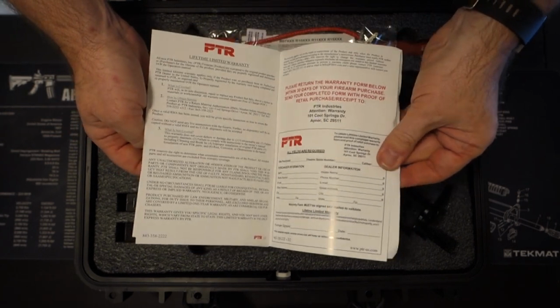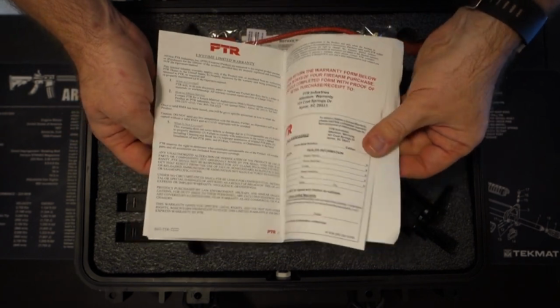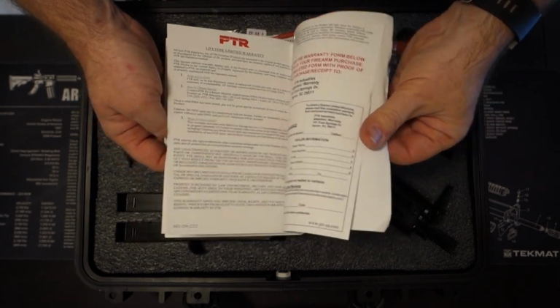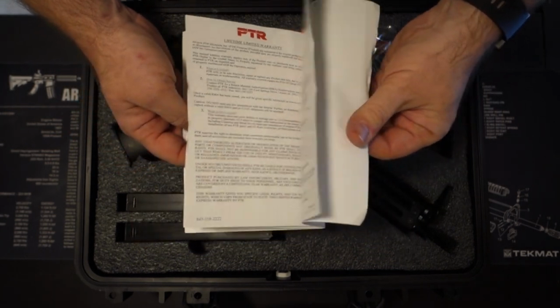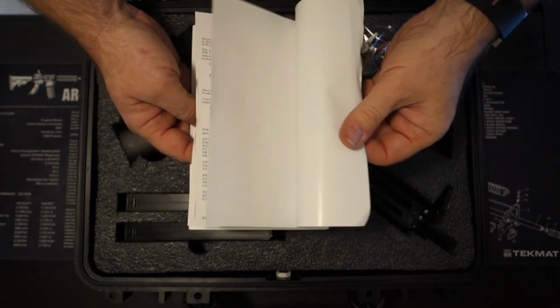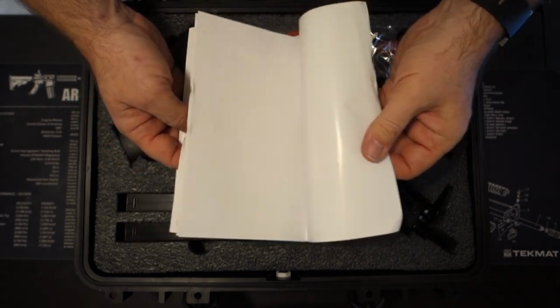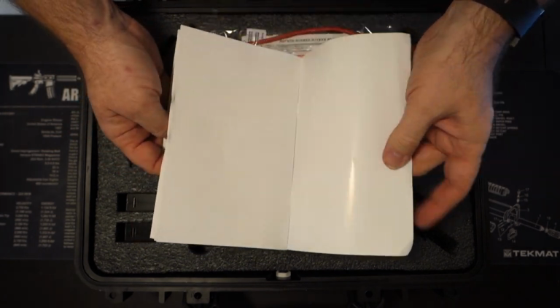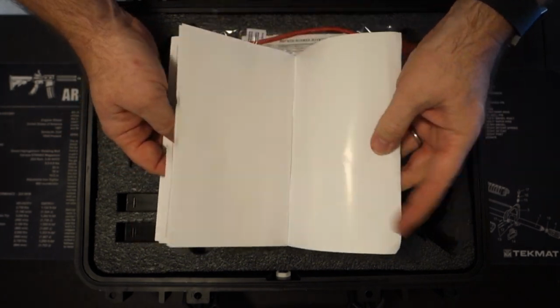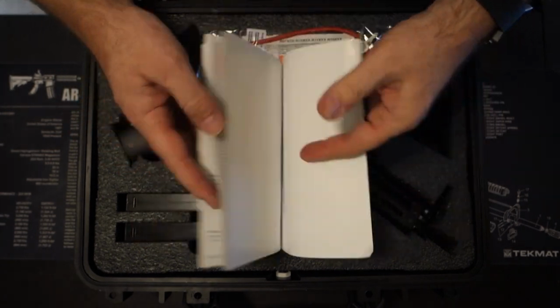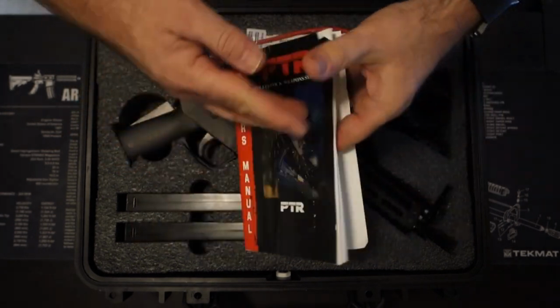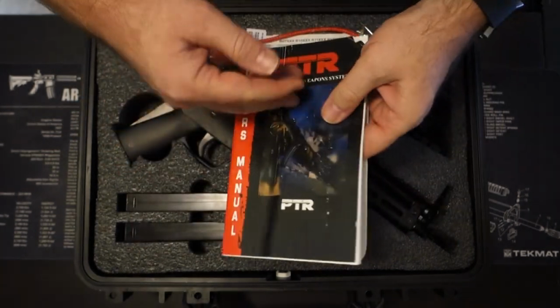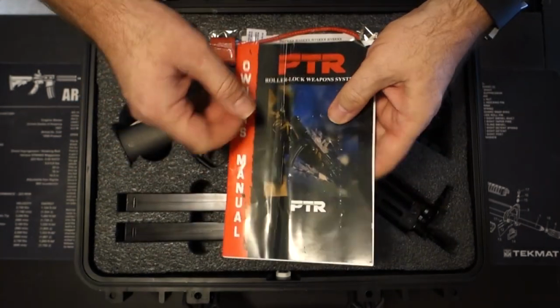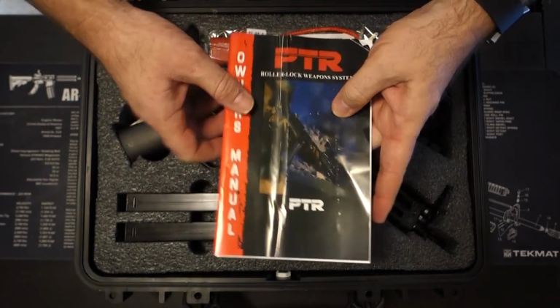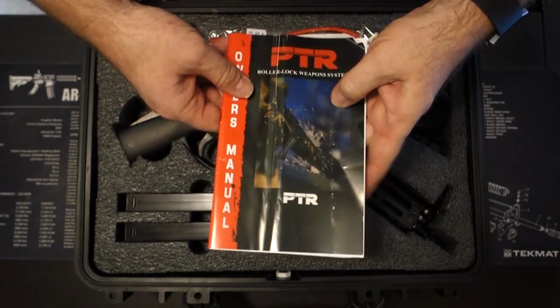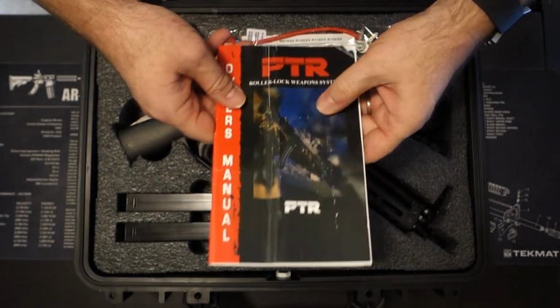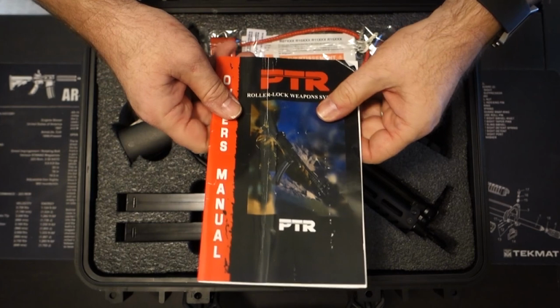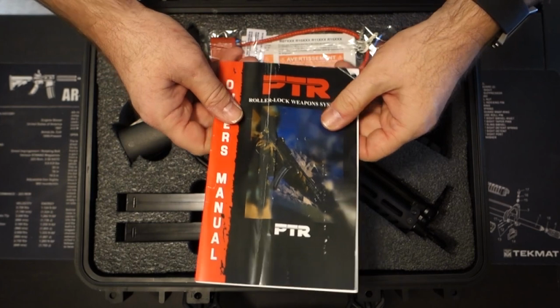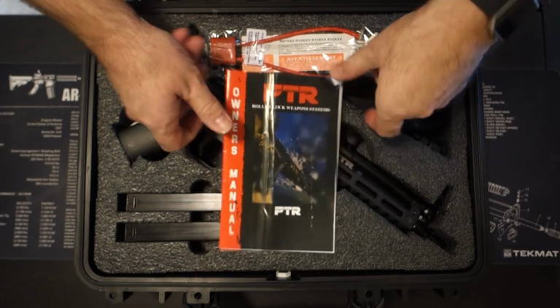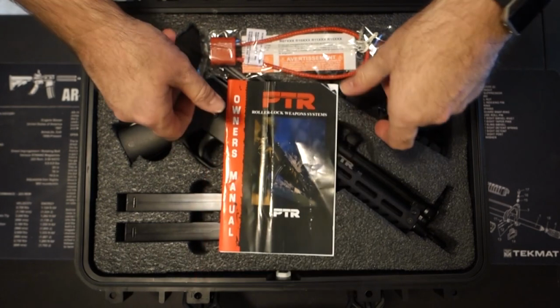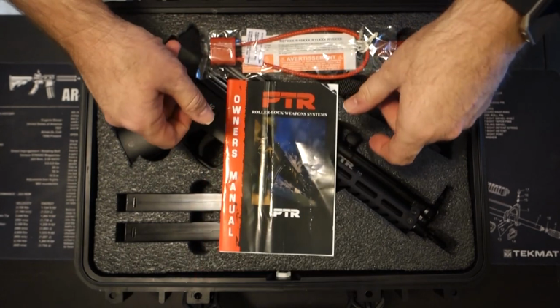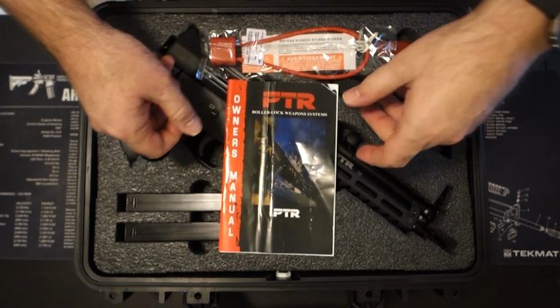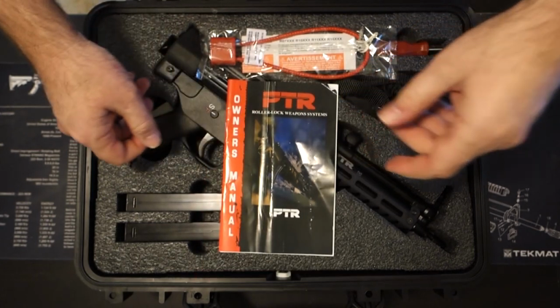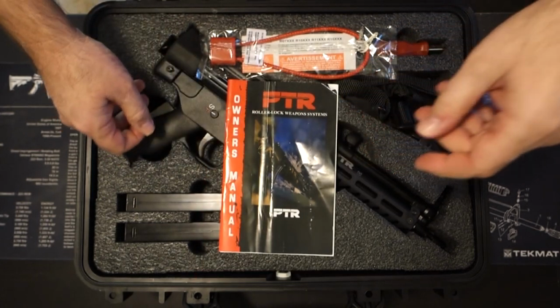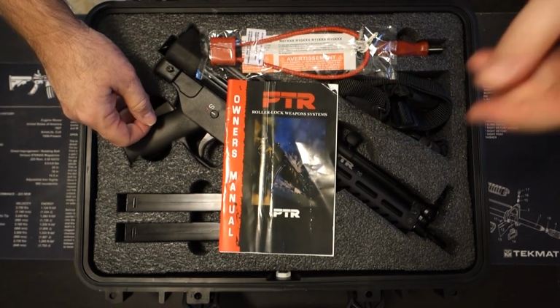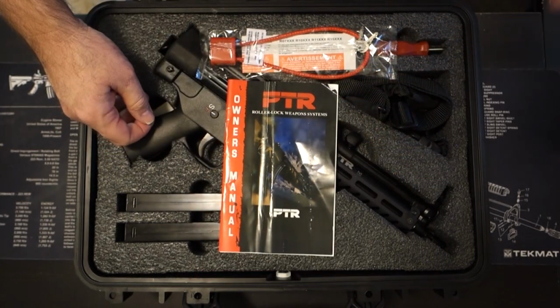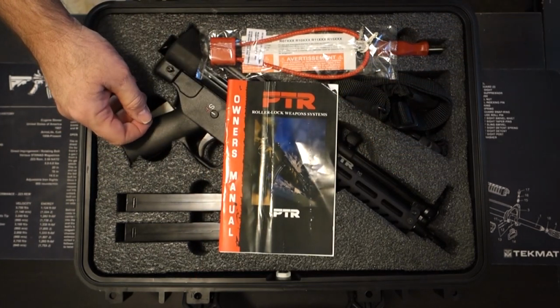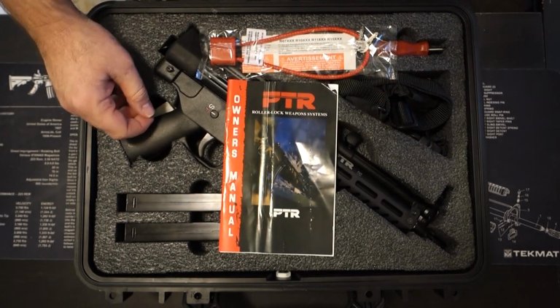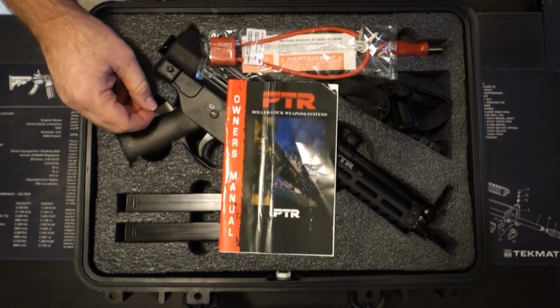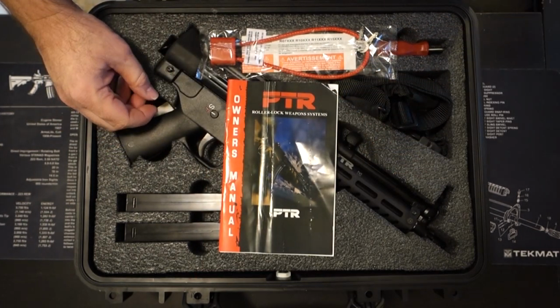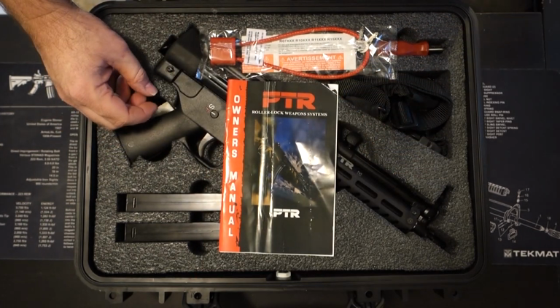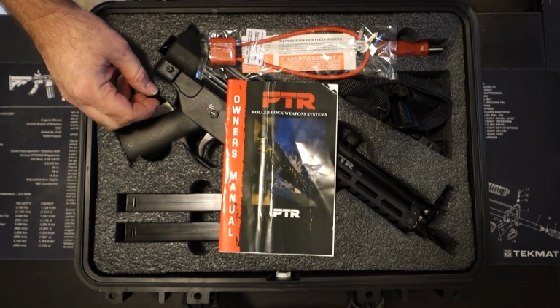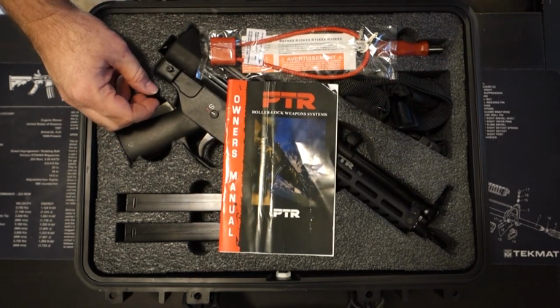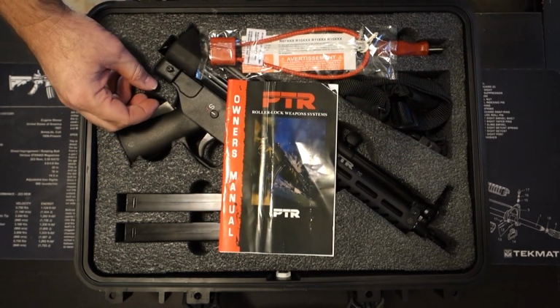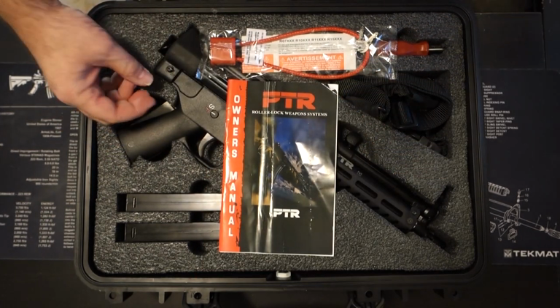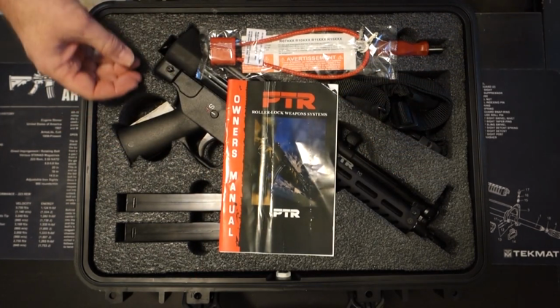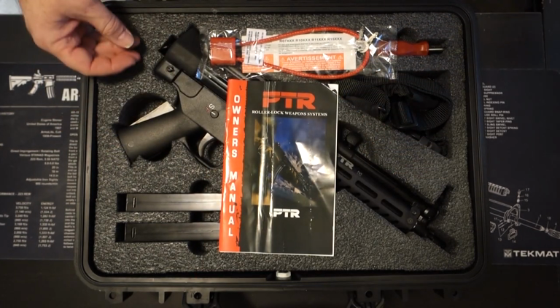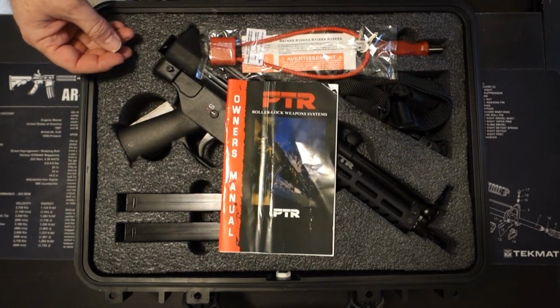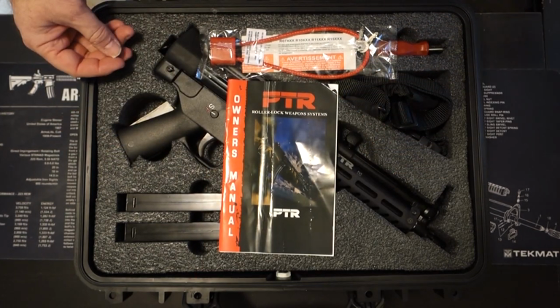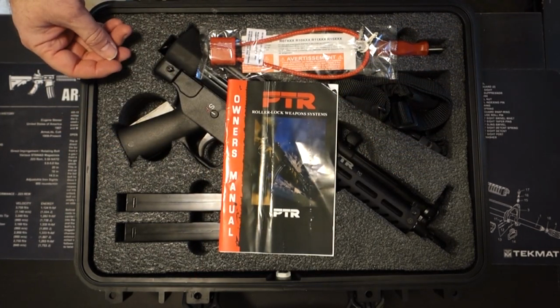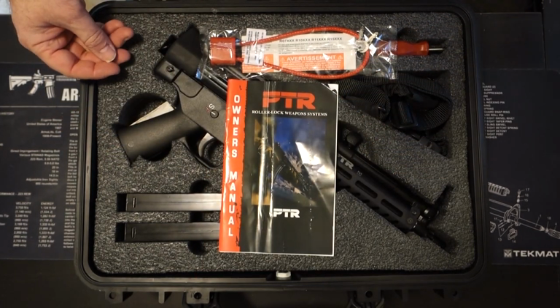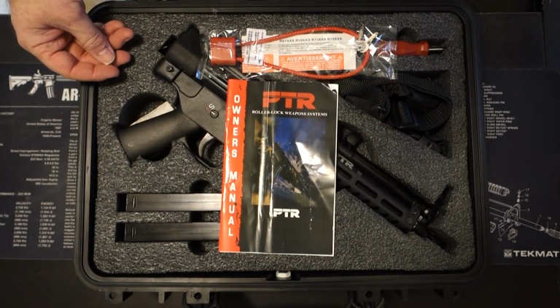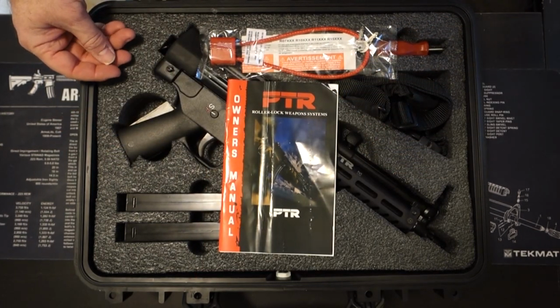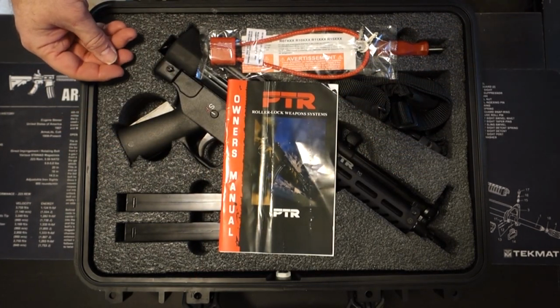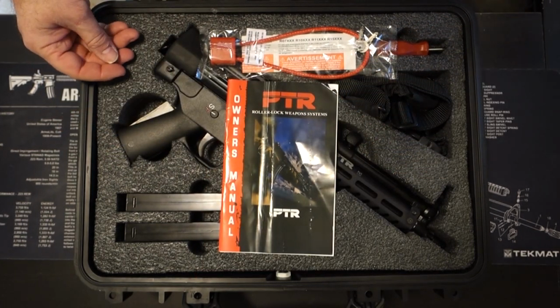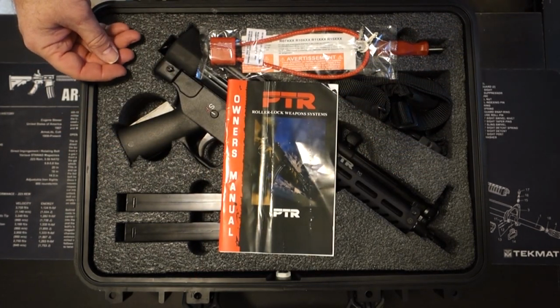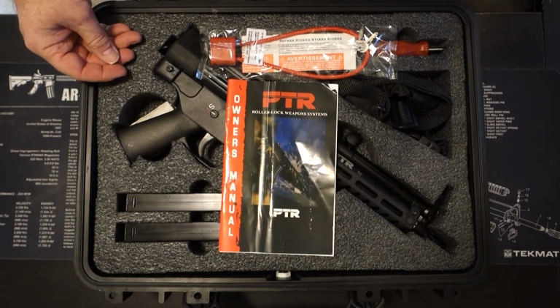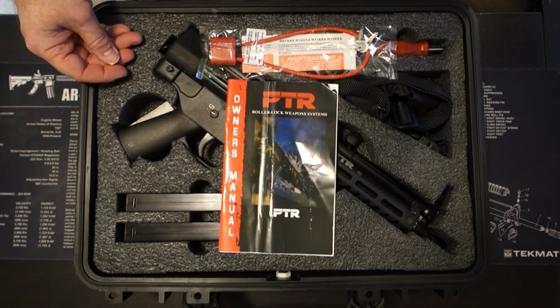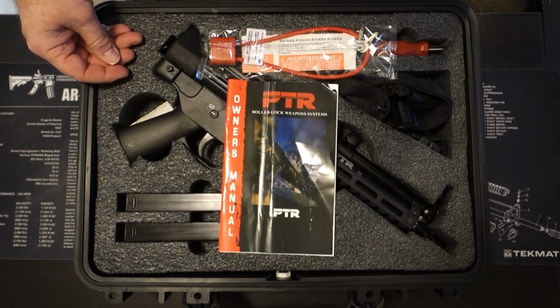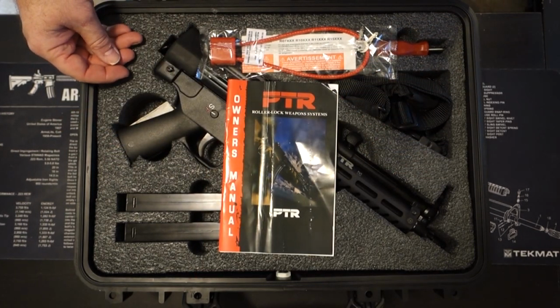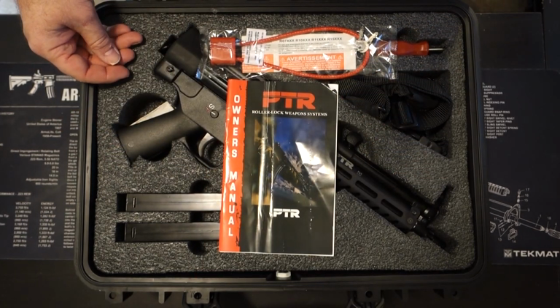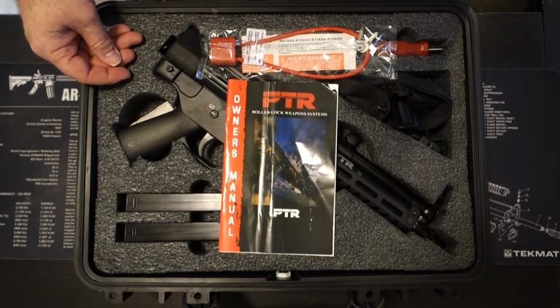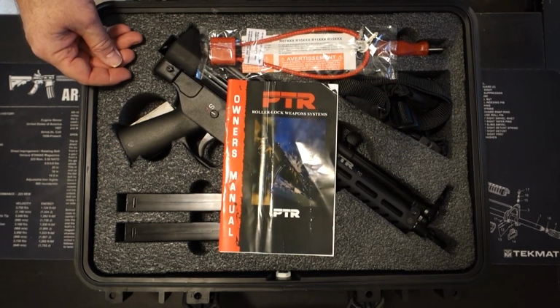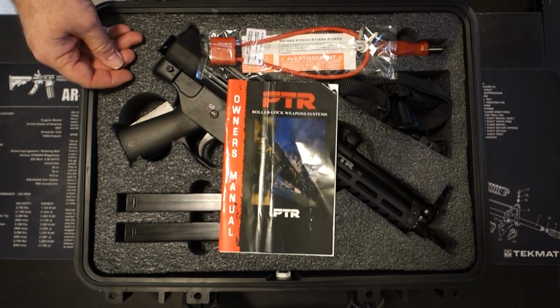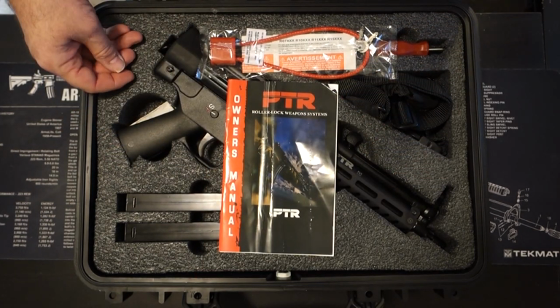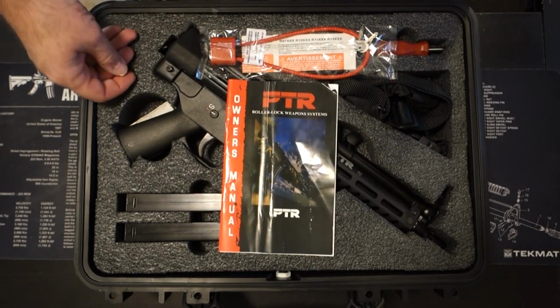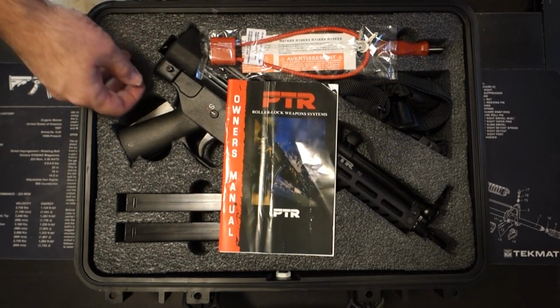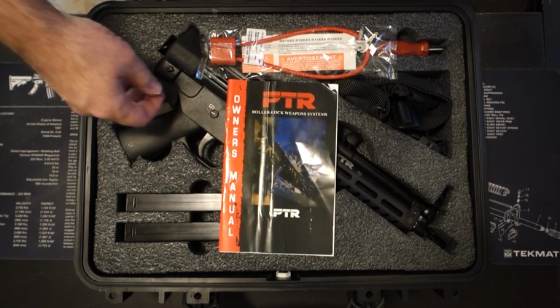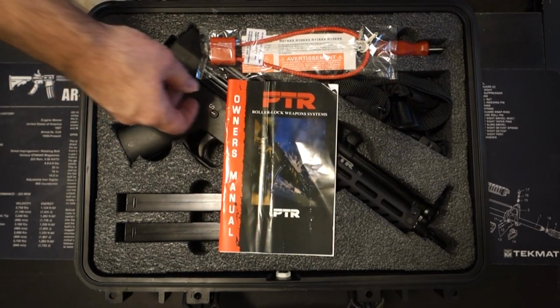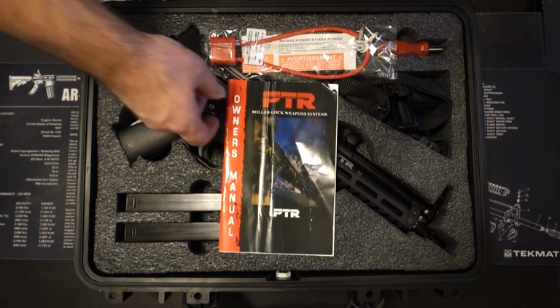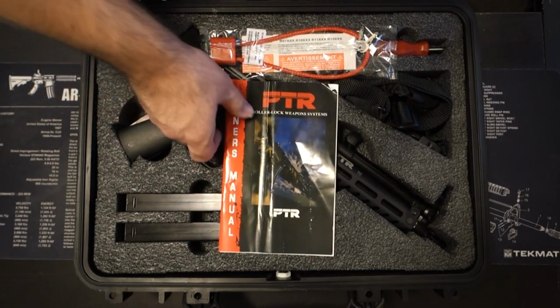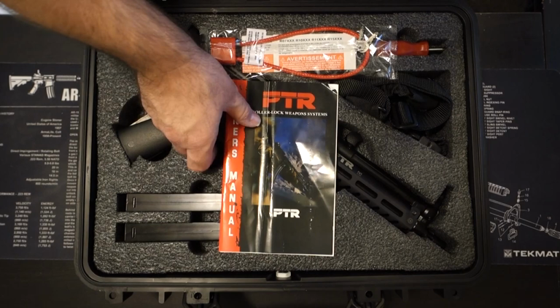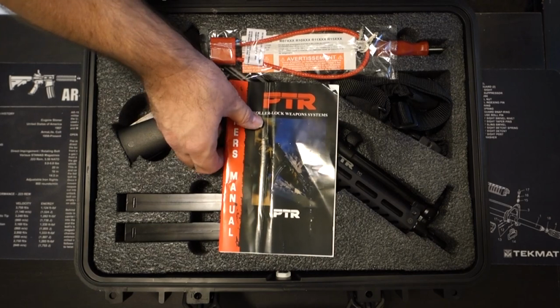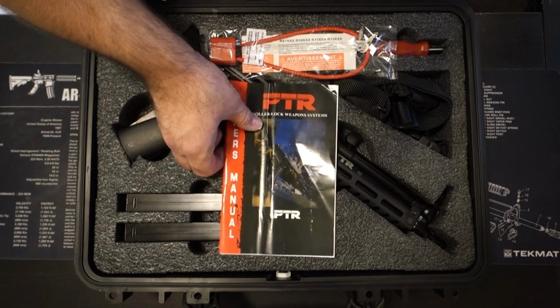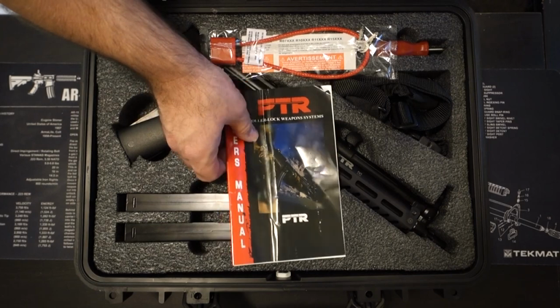This gun is made in the United States, in South Carolina, and PTR has a lifetime guarantee on these firearms.